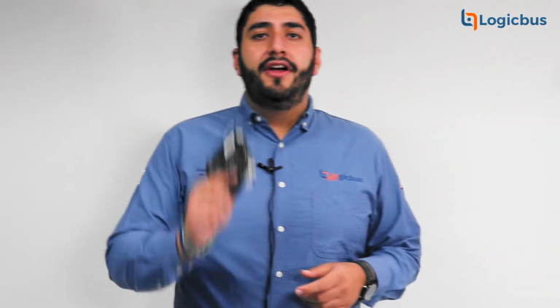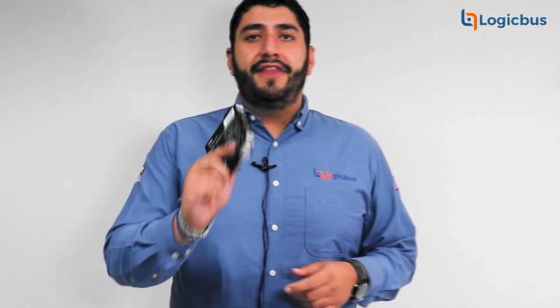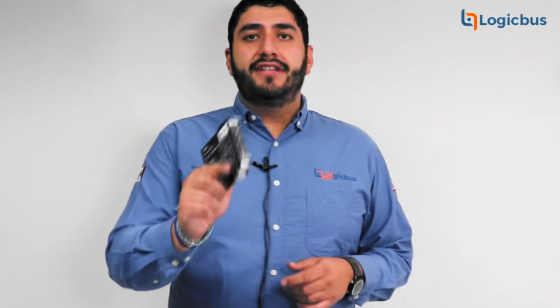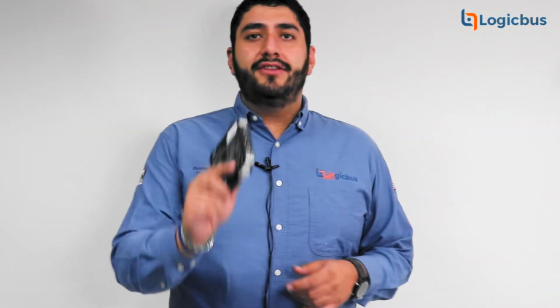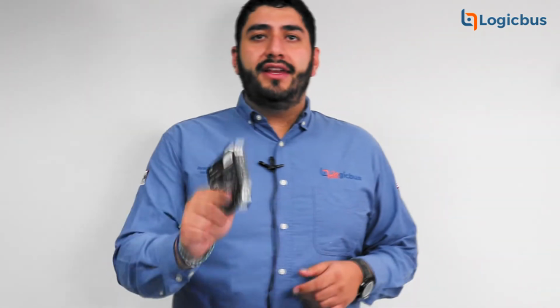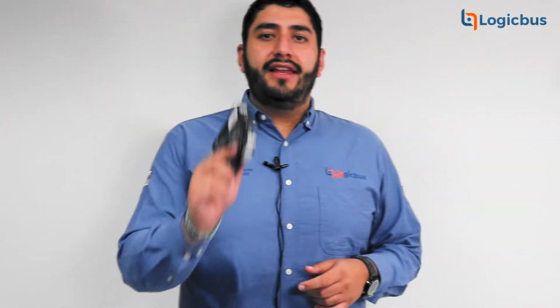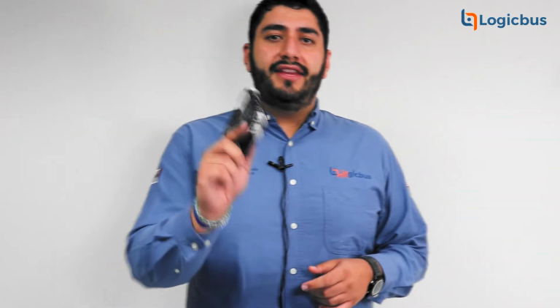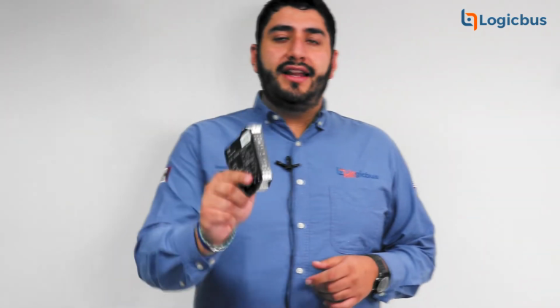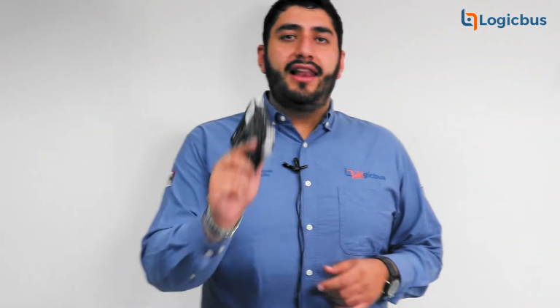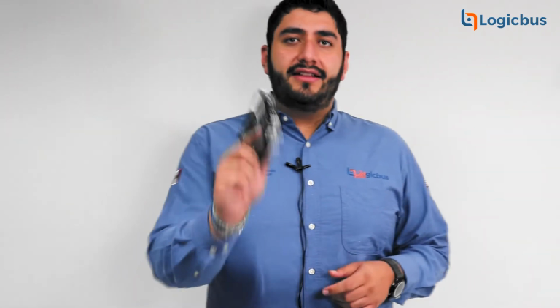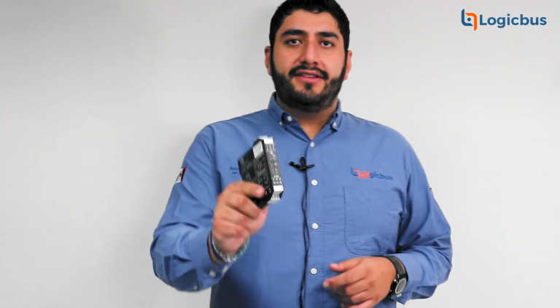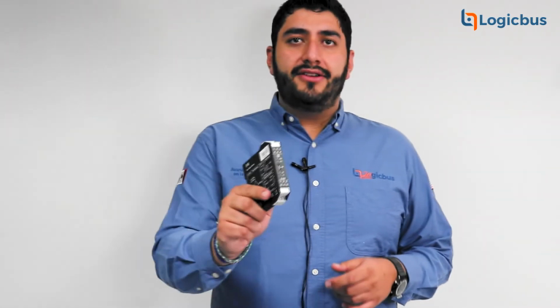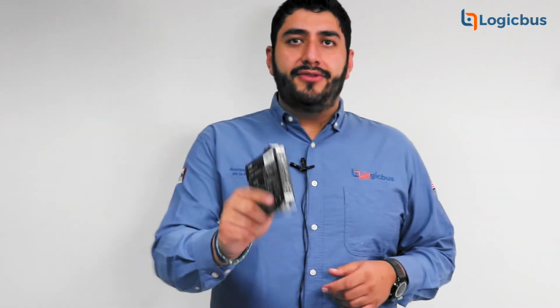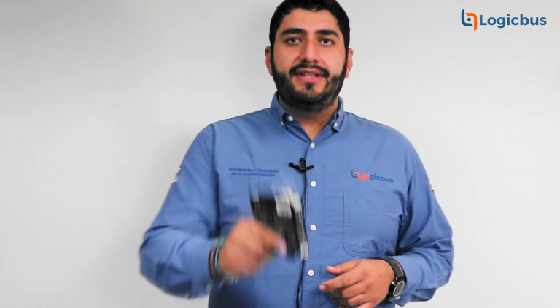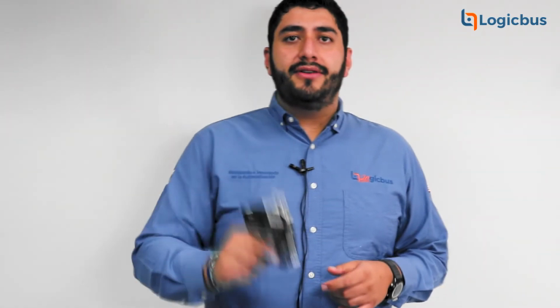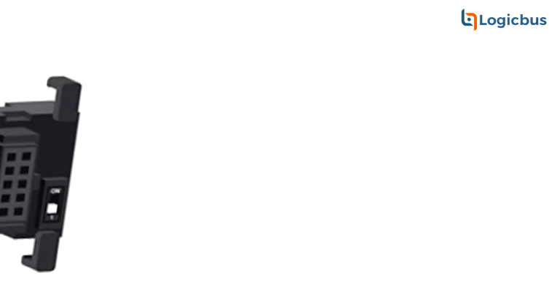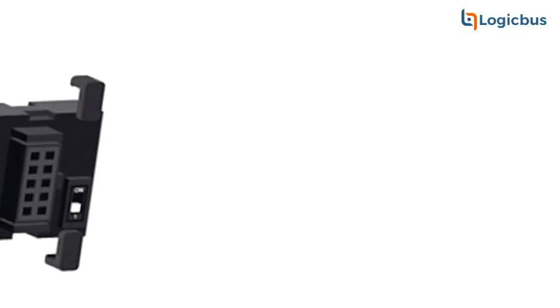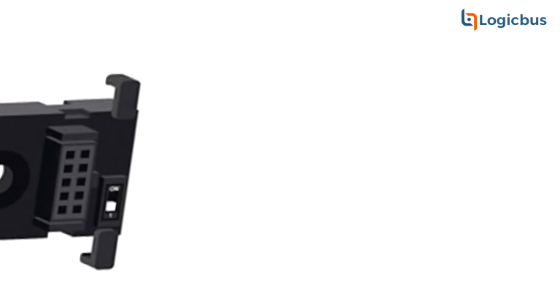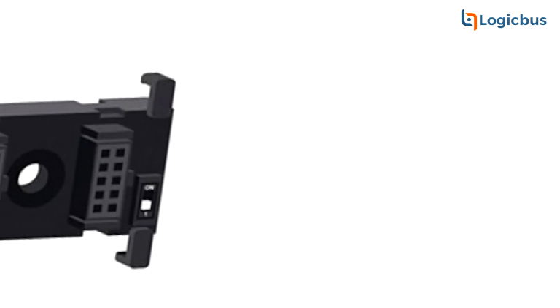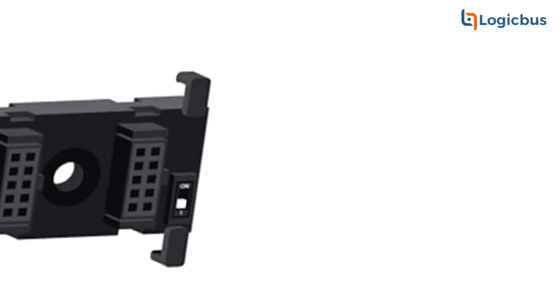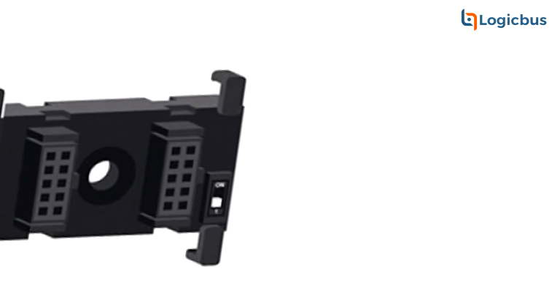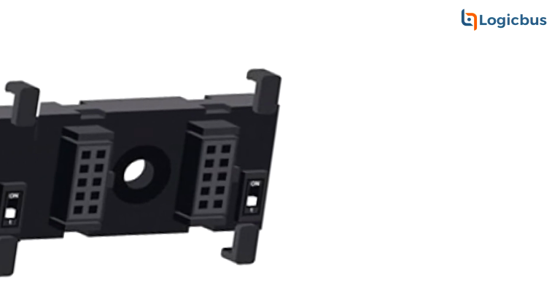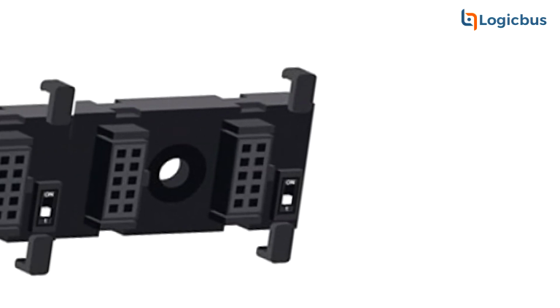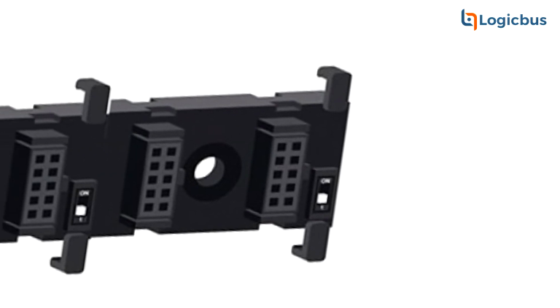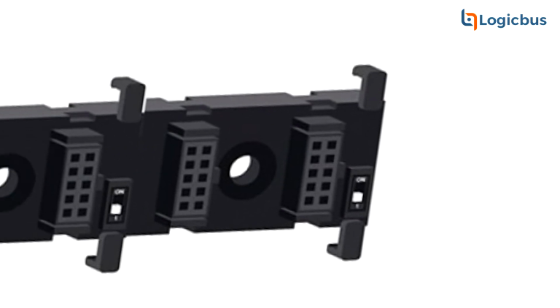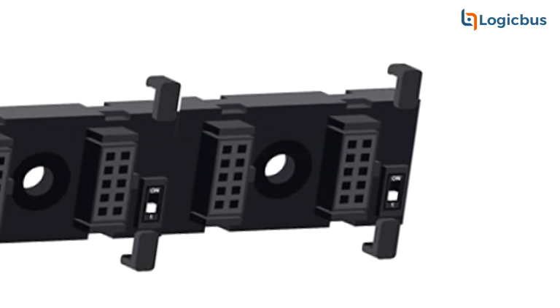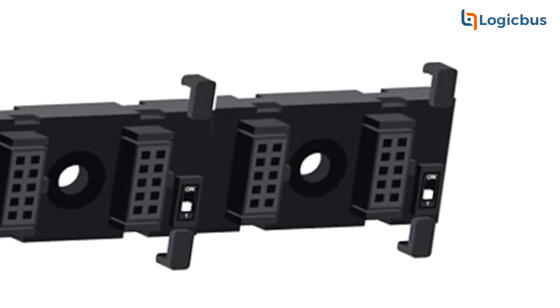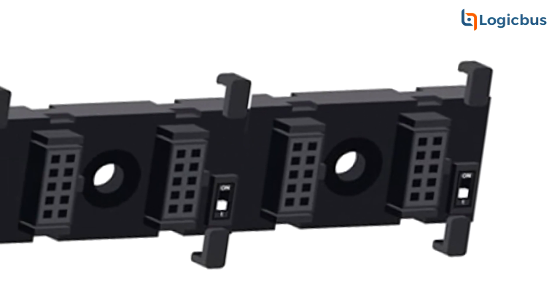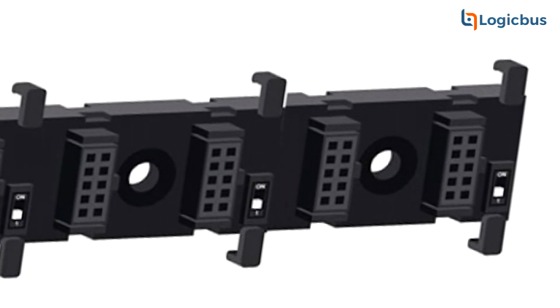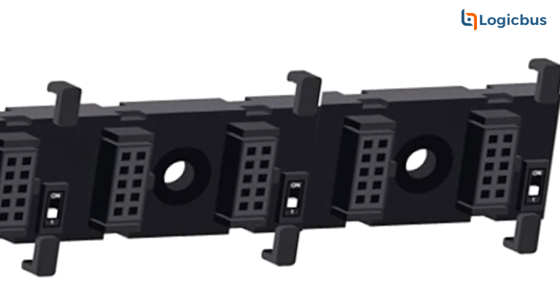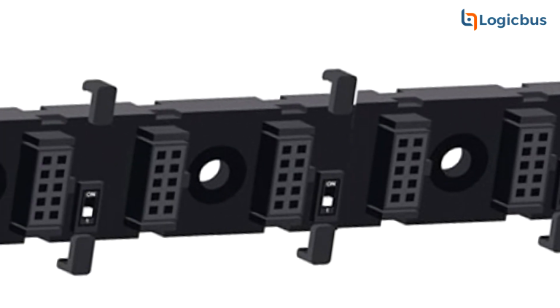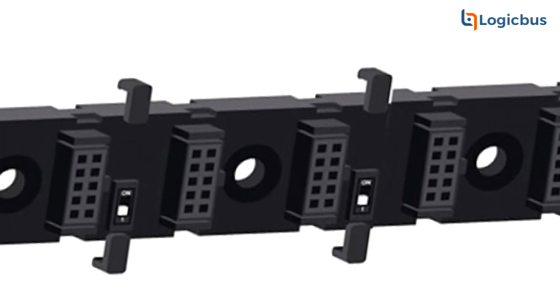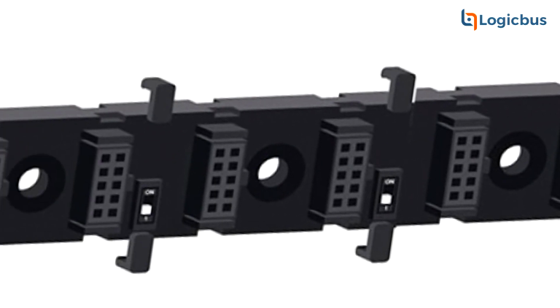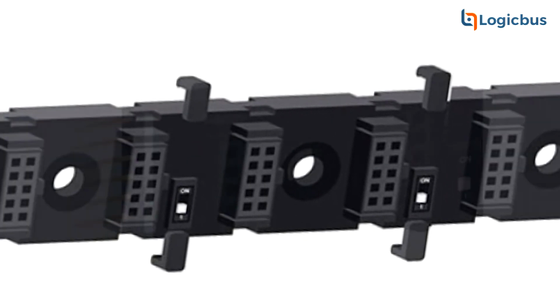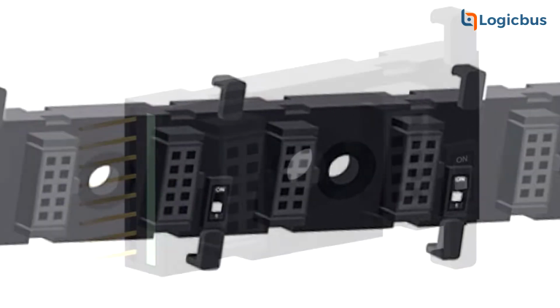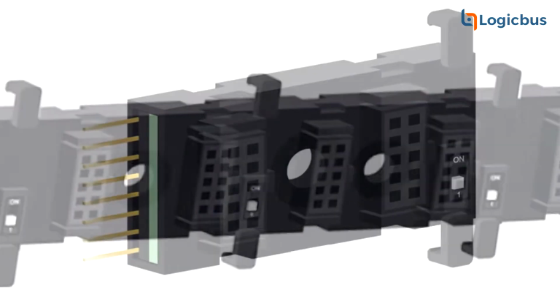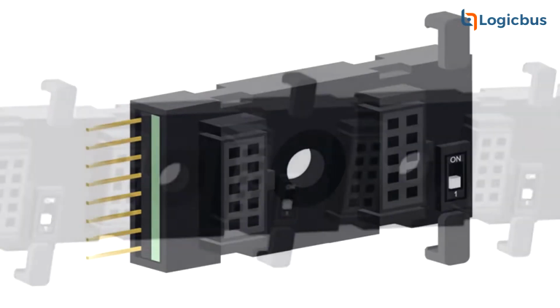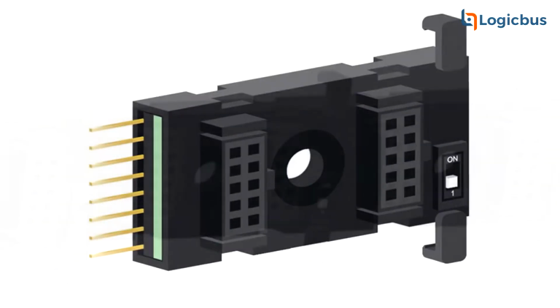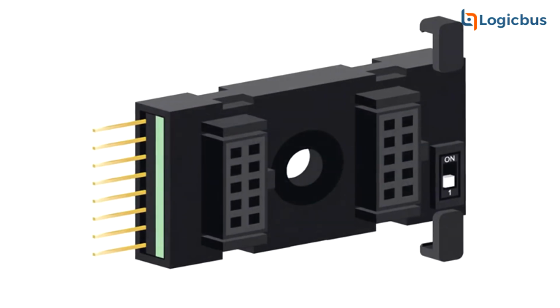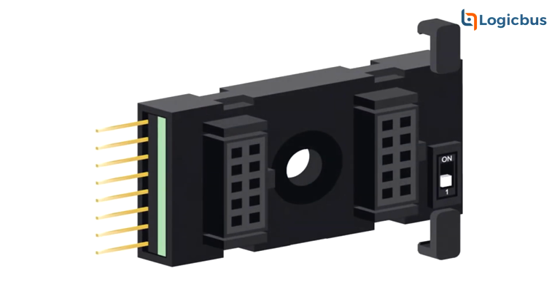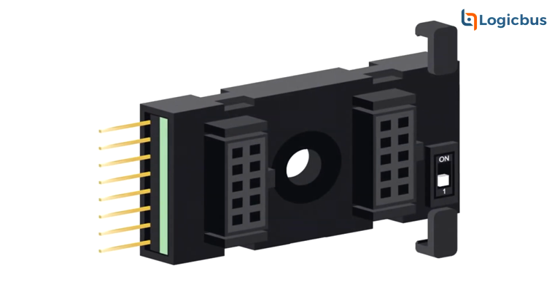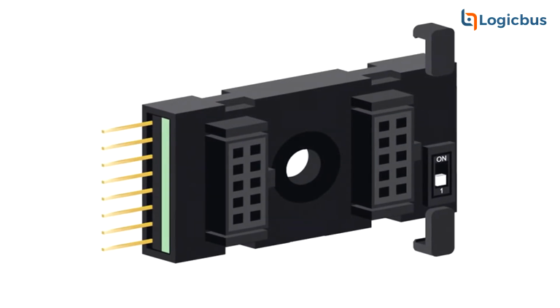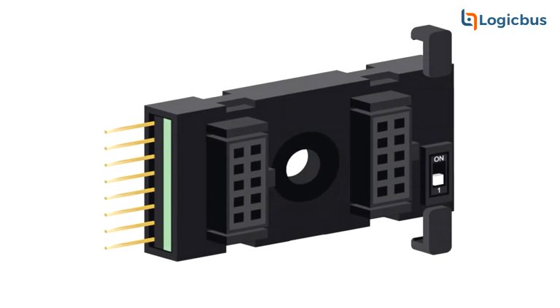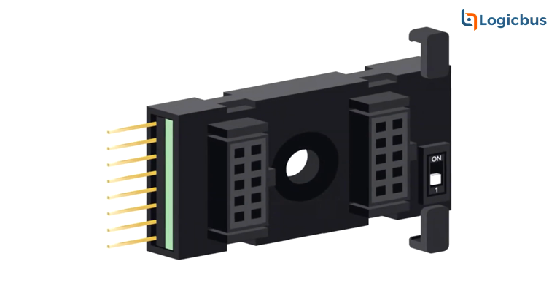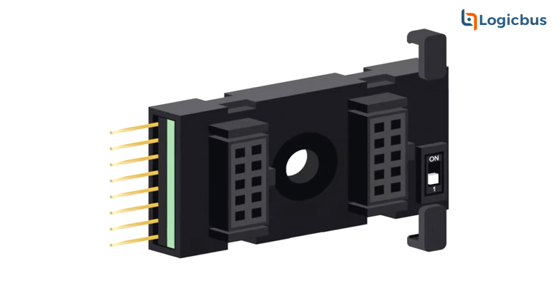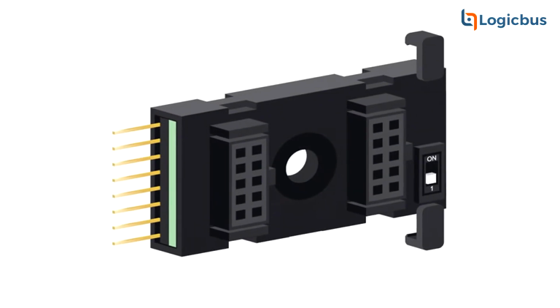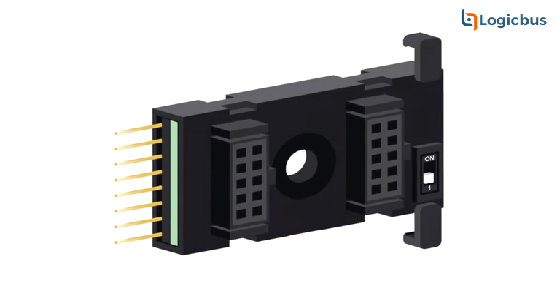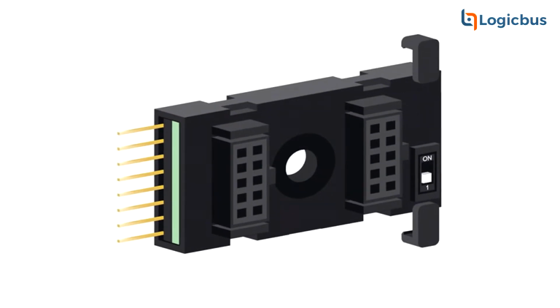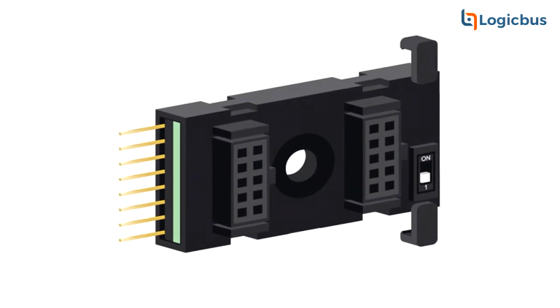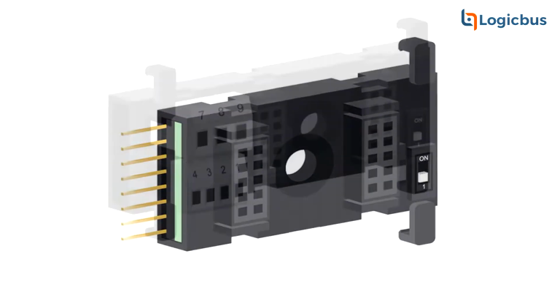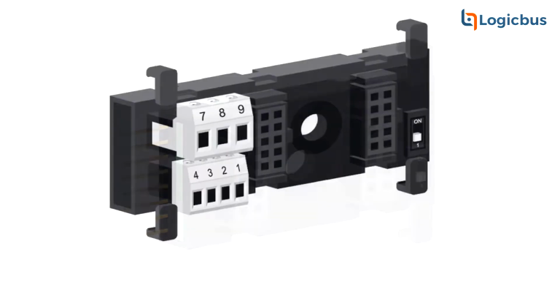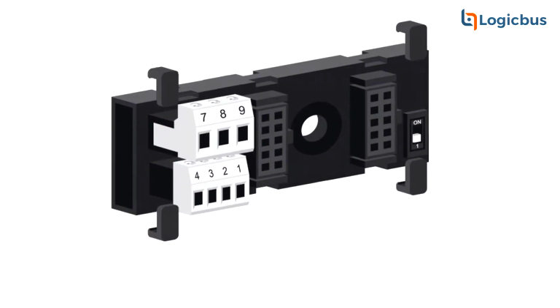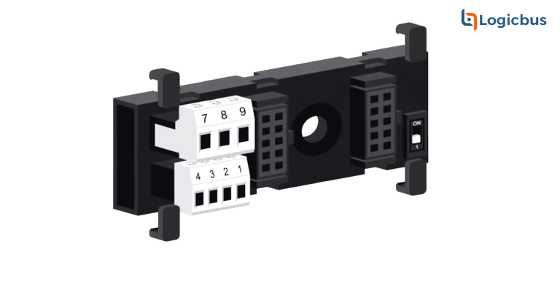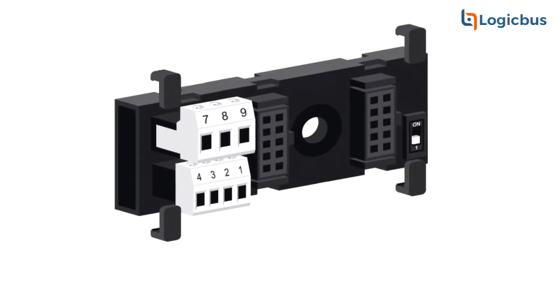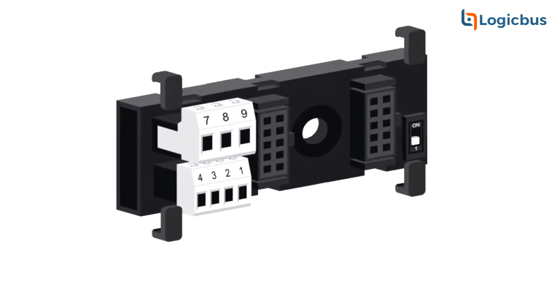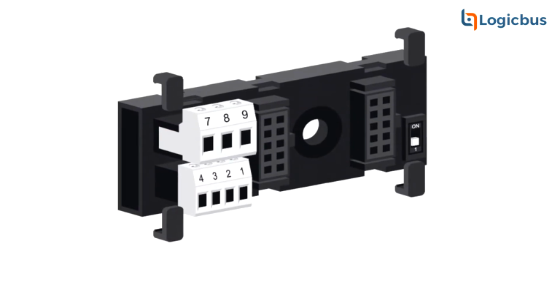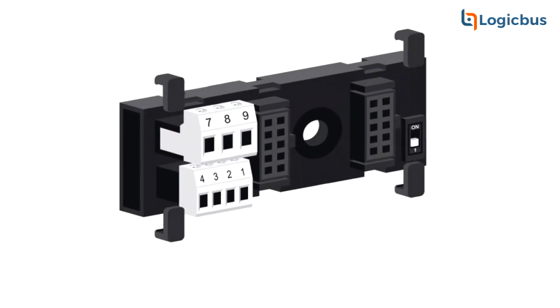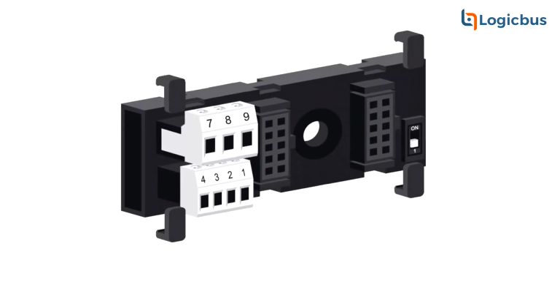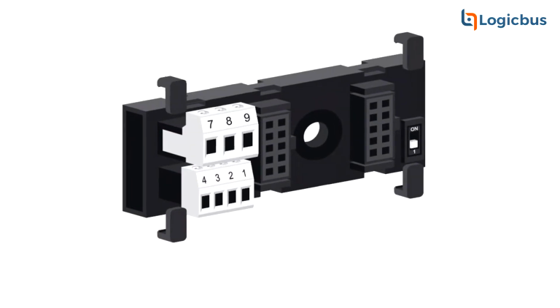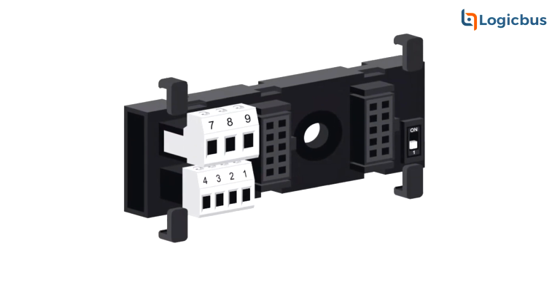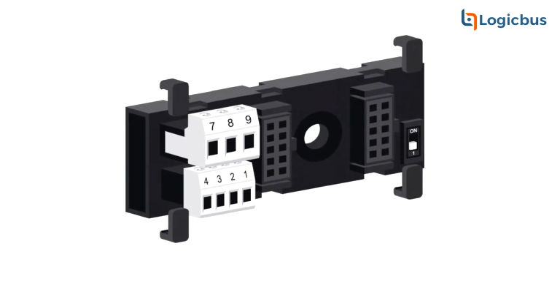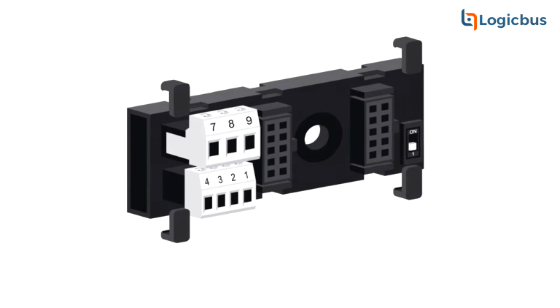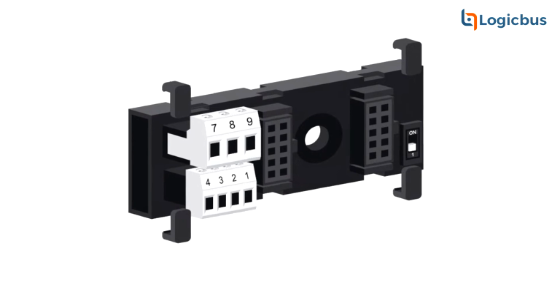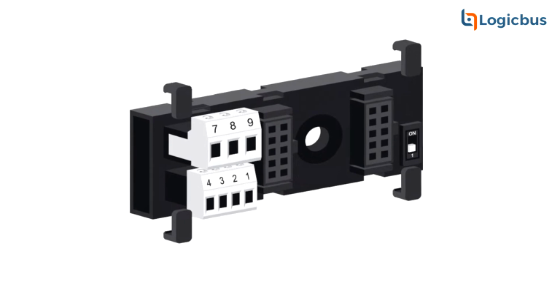Also, thanks to the DINAL accessories, we can make Modbus configuration, such as weight indications, remote writing, register and Modbus command.